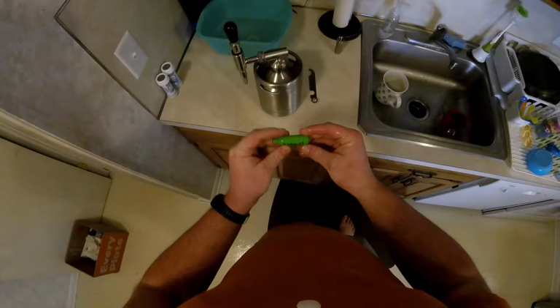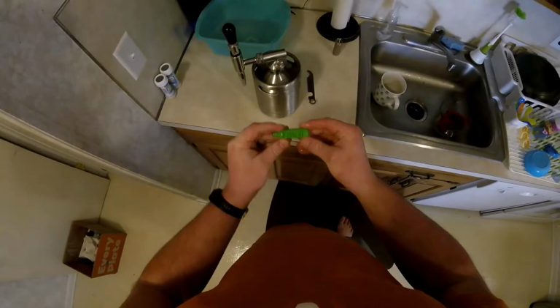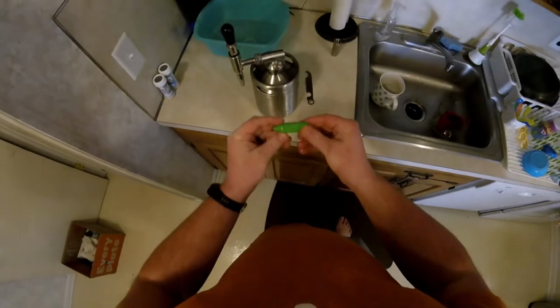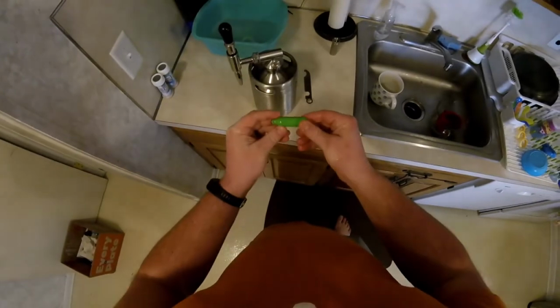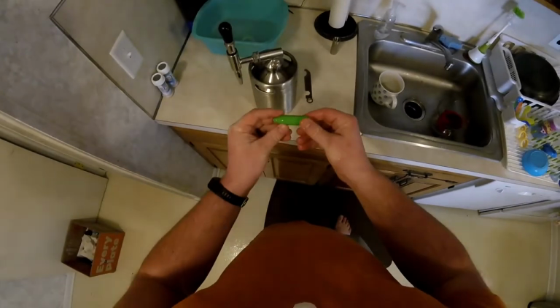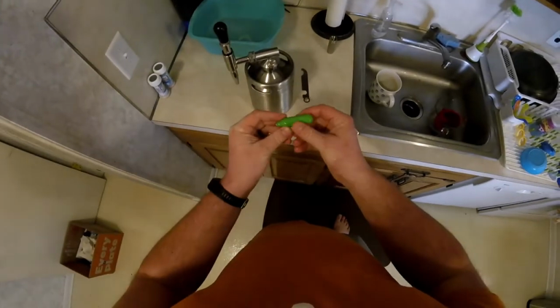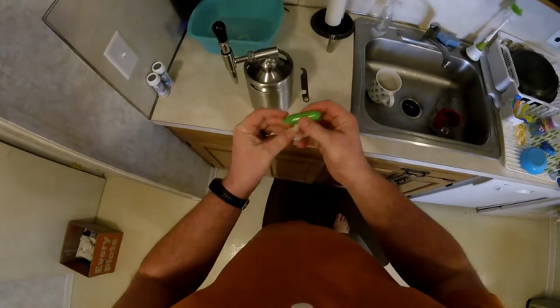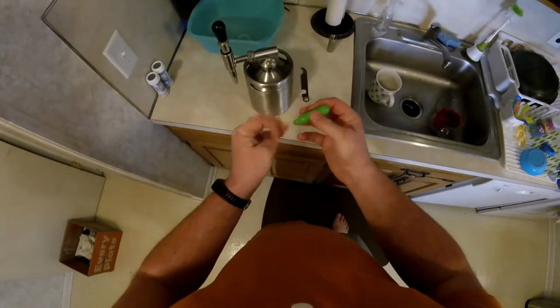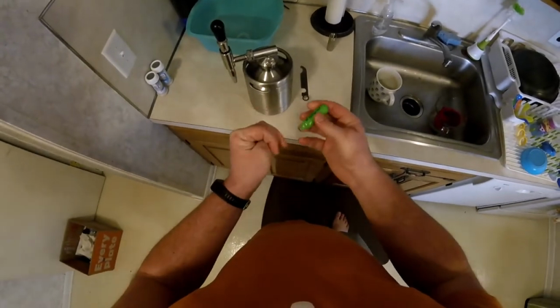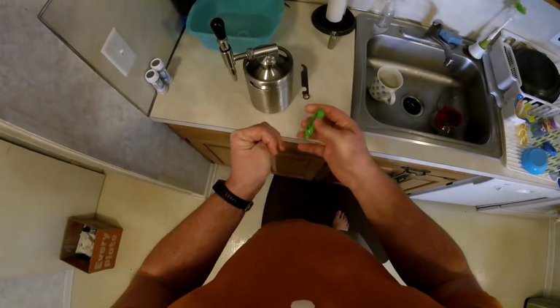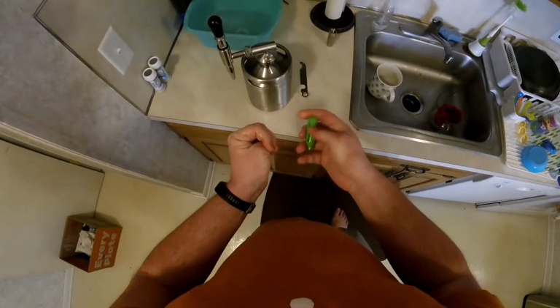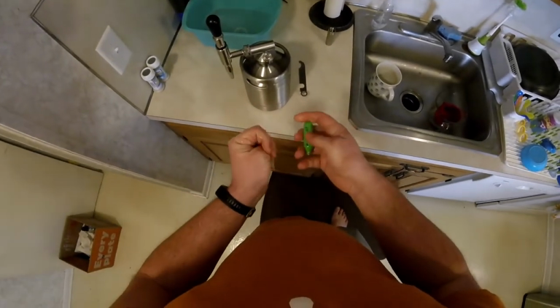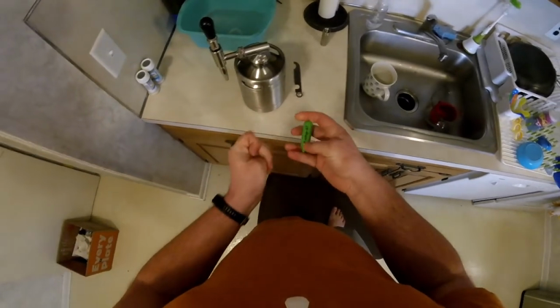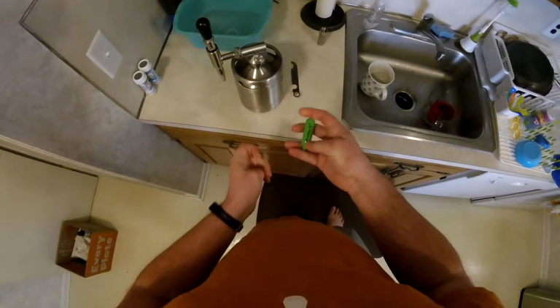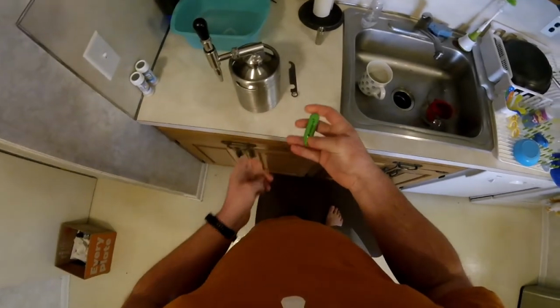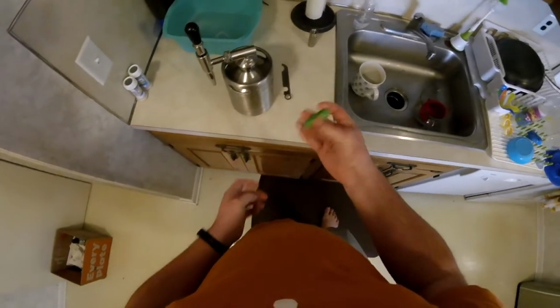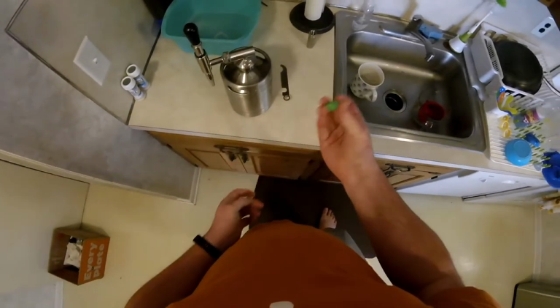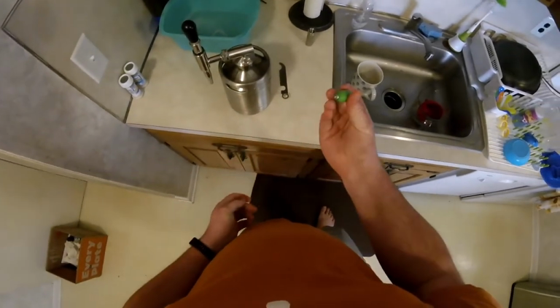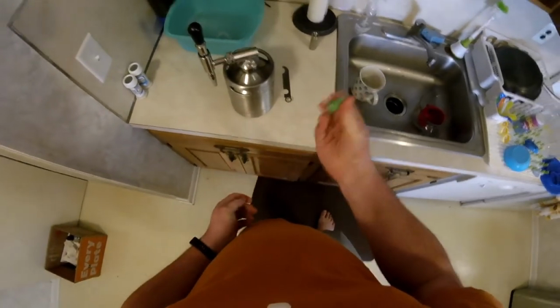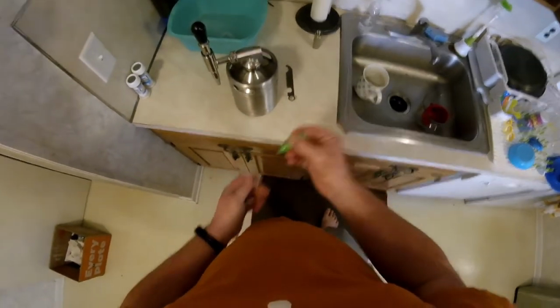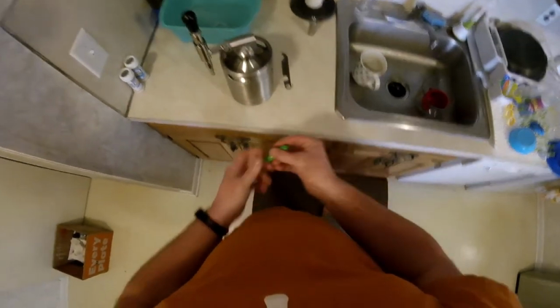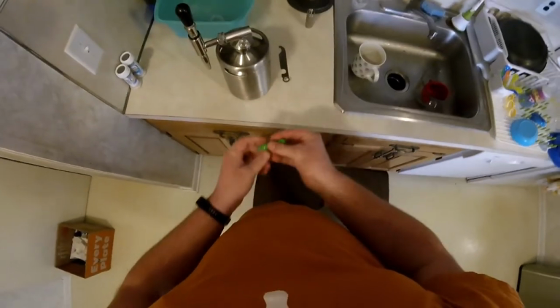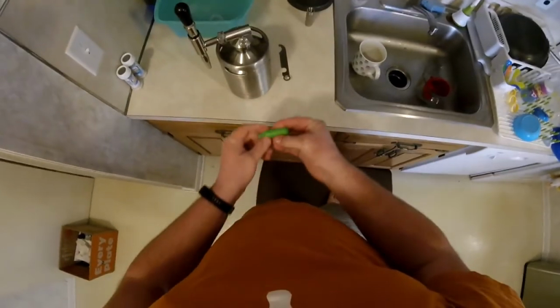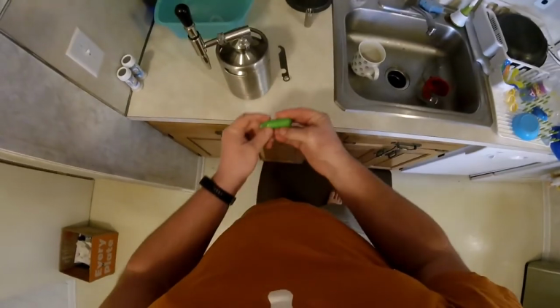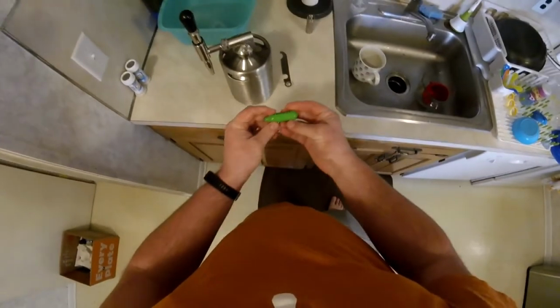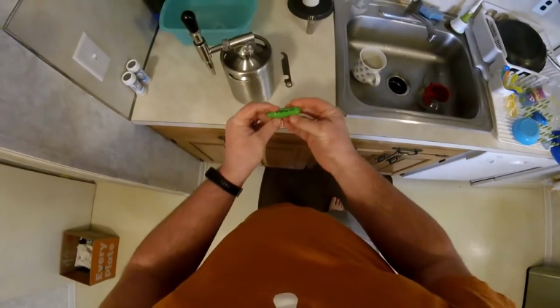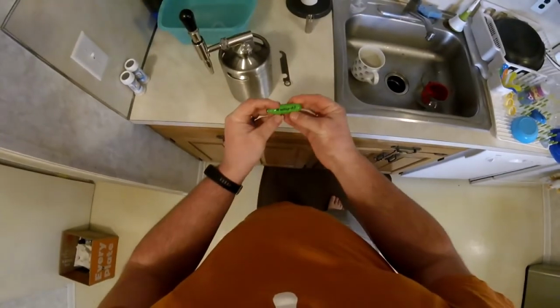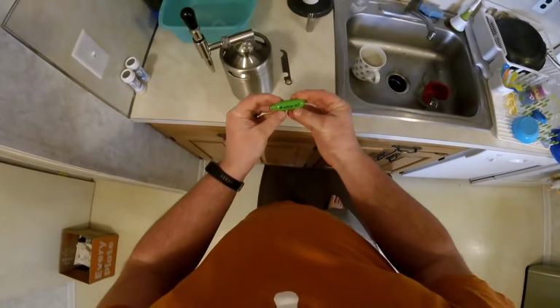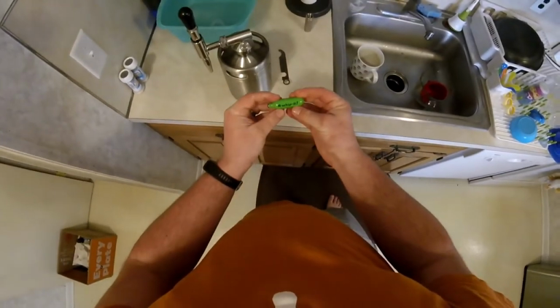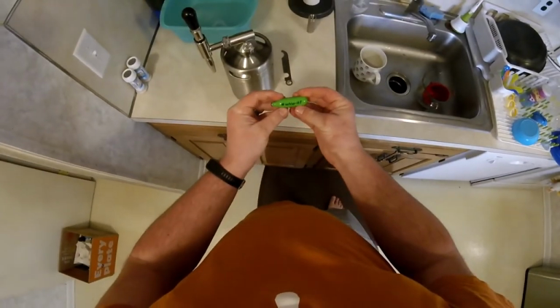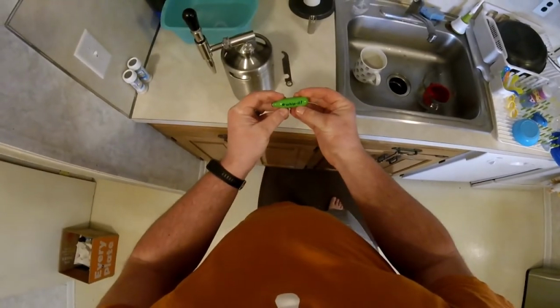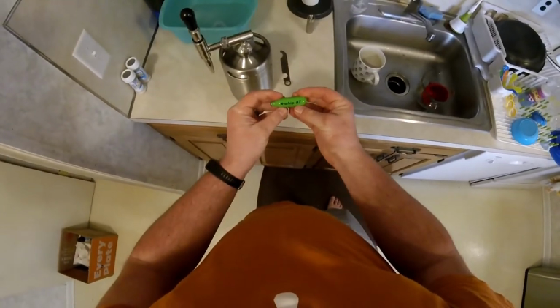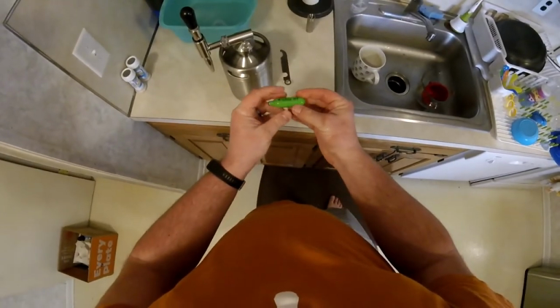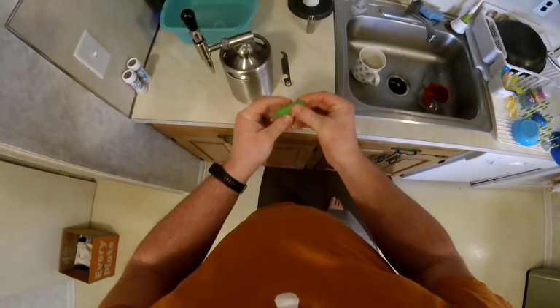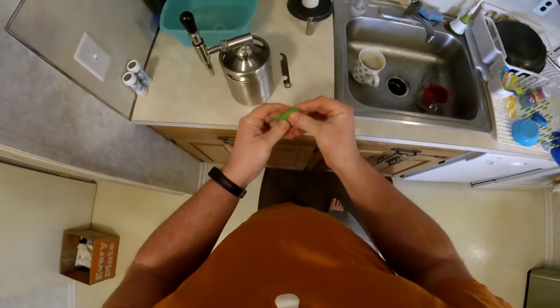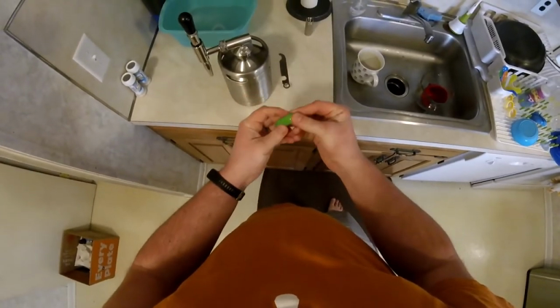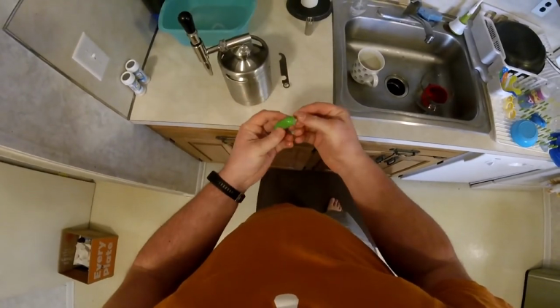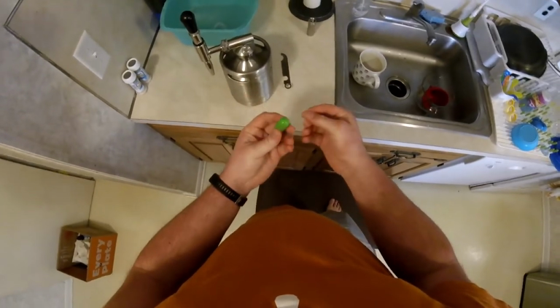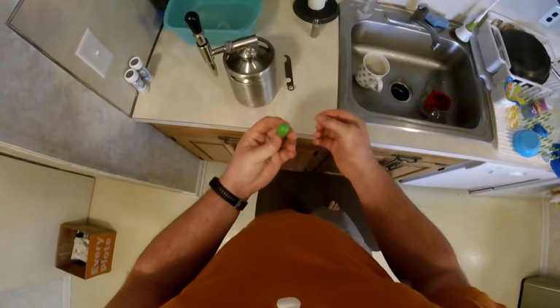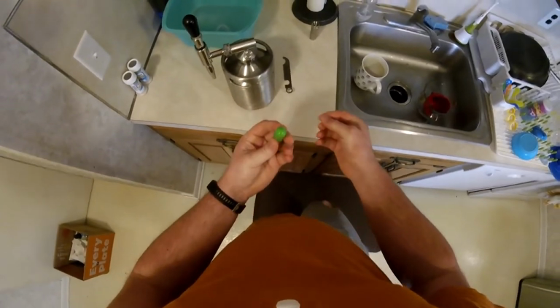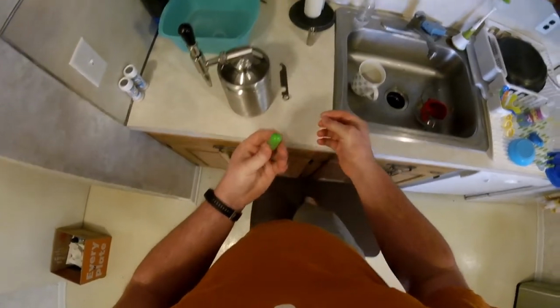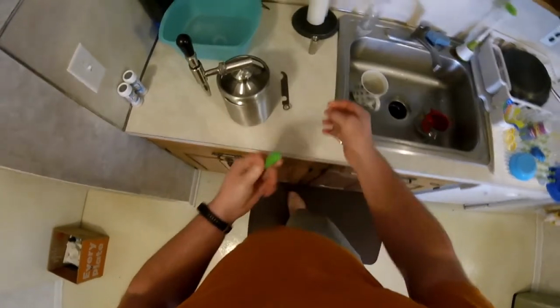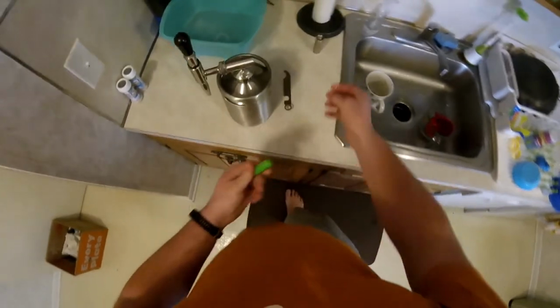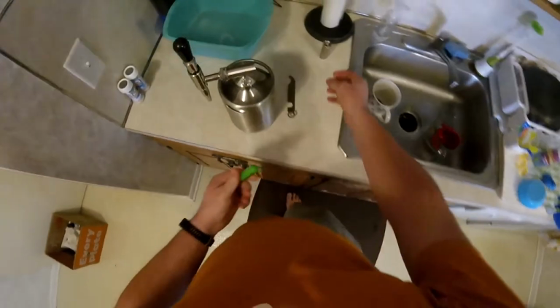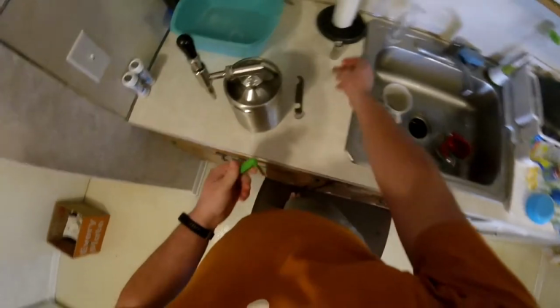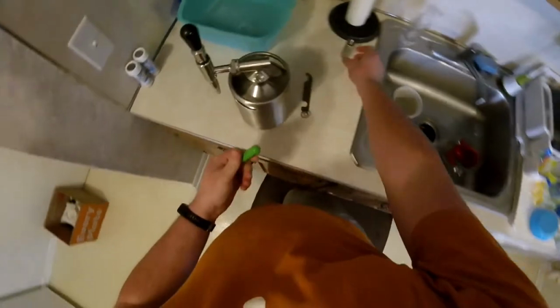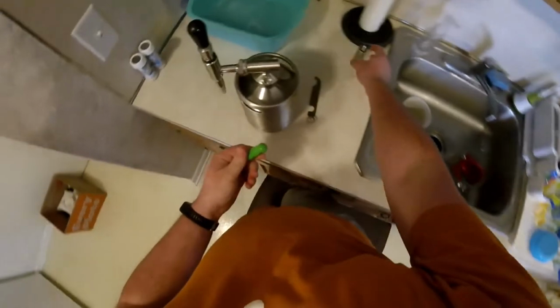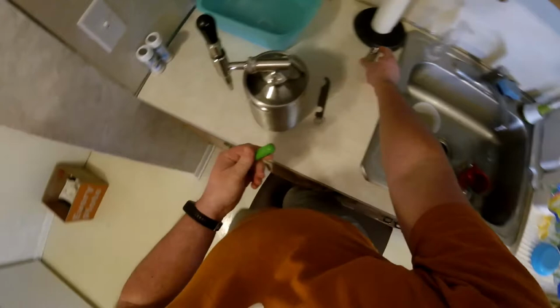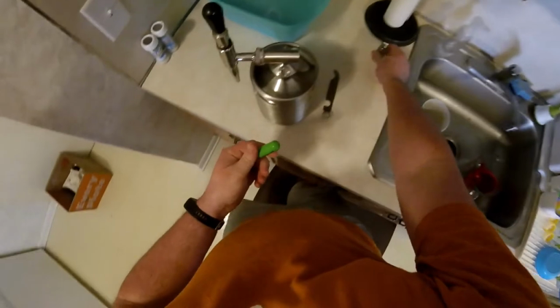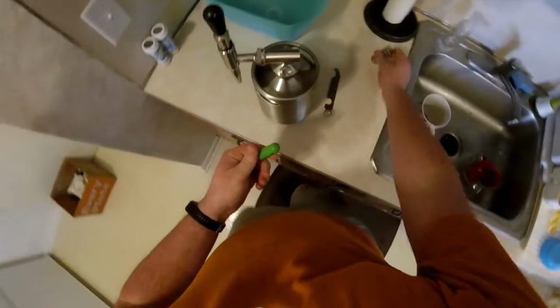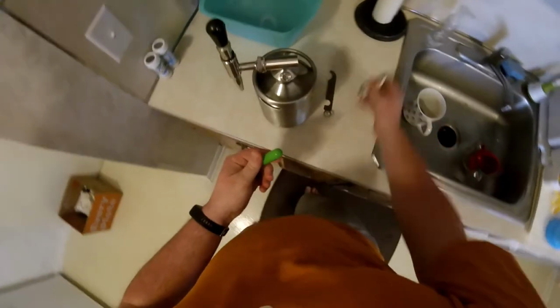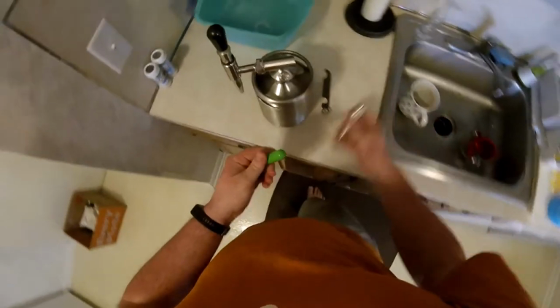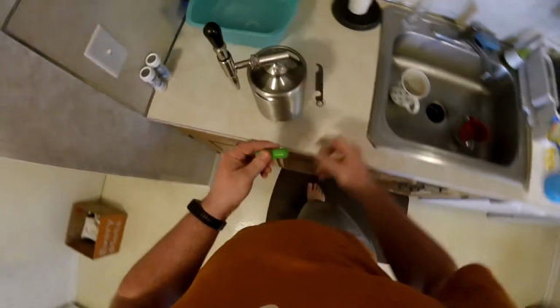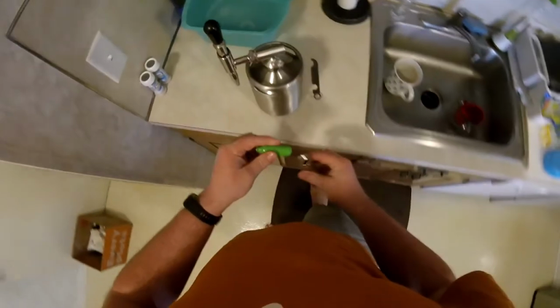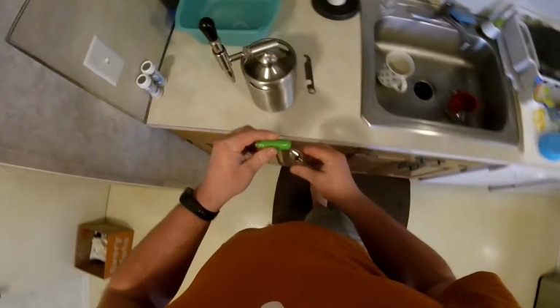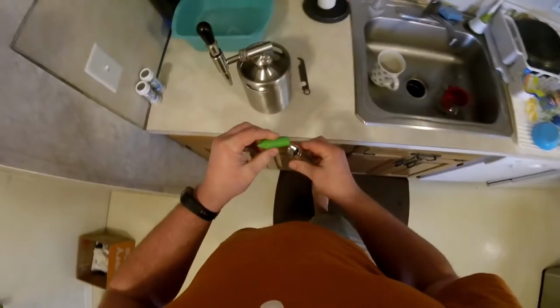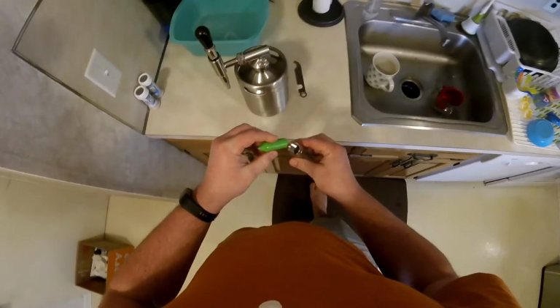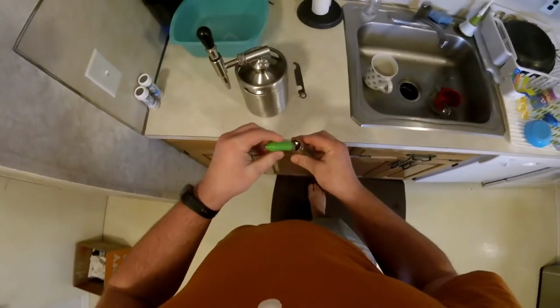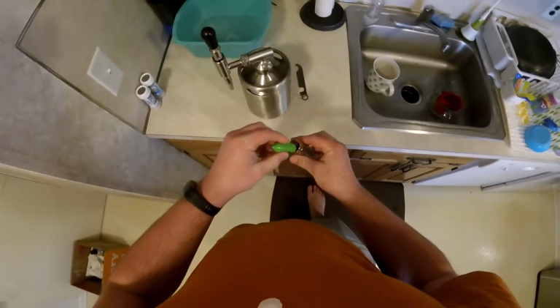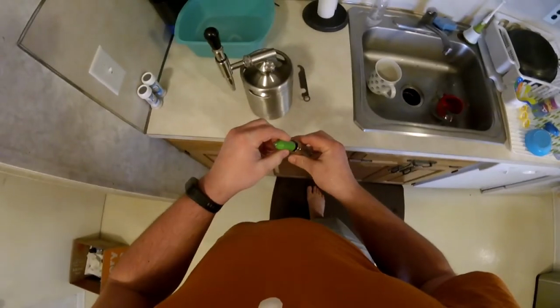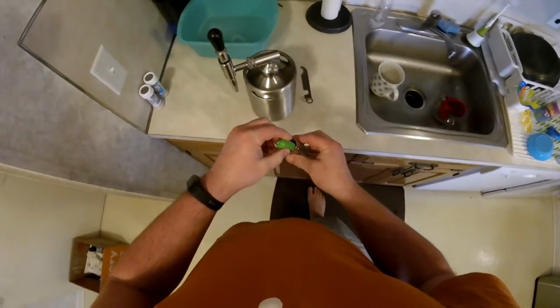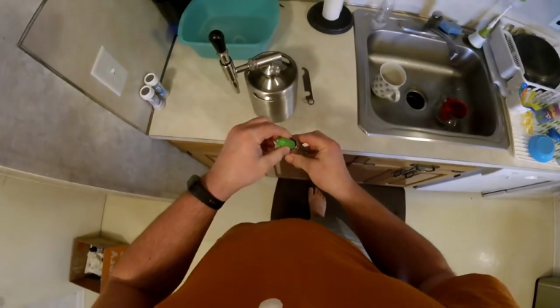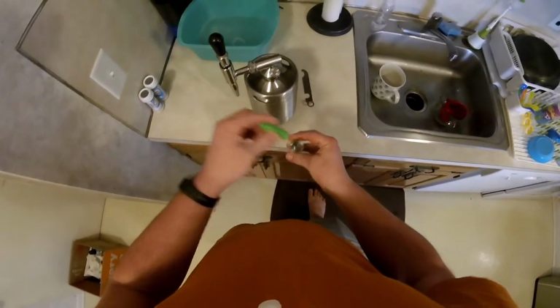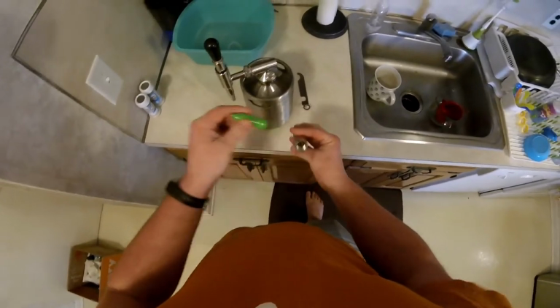Sorry about that. I had to grab my NO2 canister back out of the sink — it just fell down the garbage disposal. So wash it off.